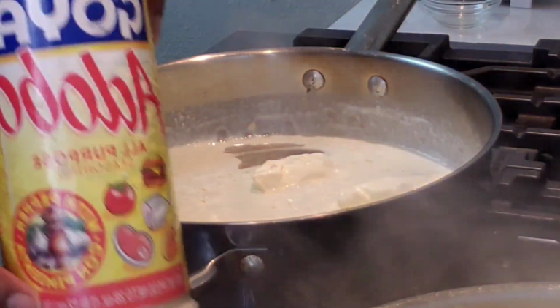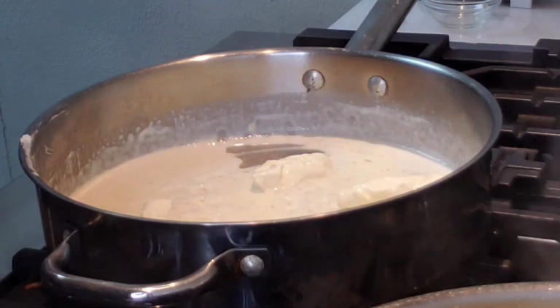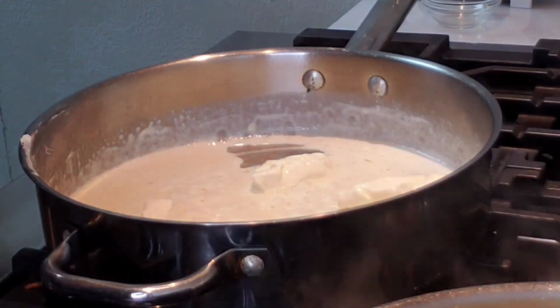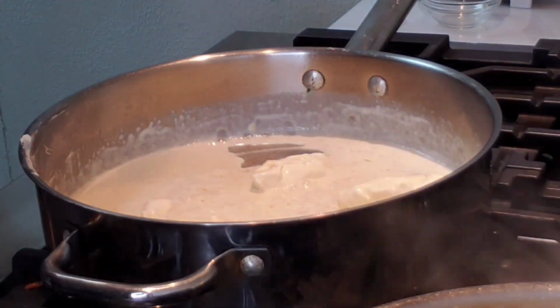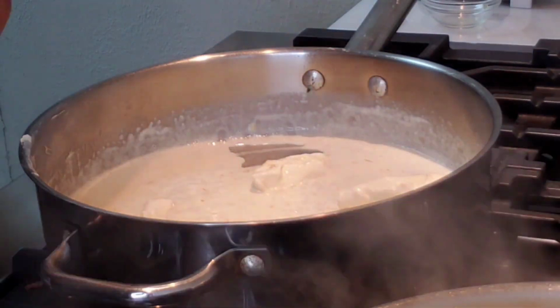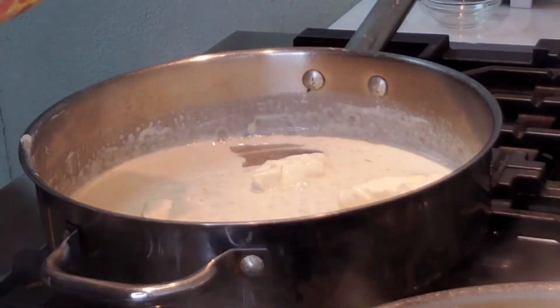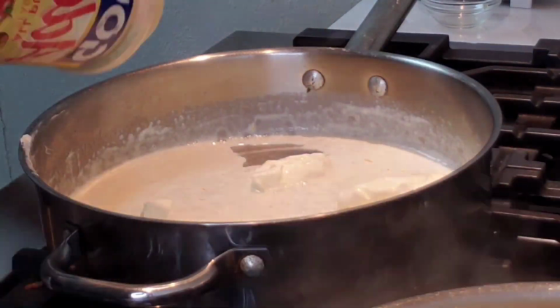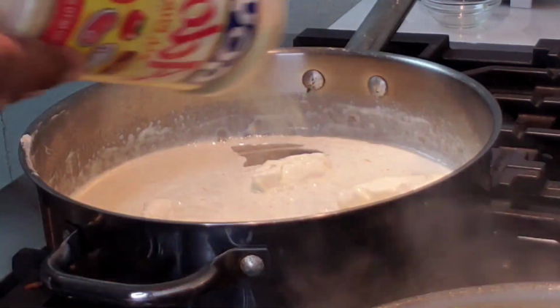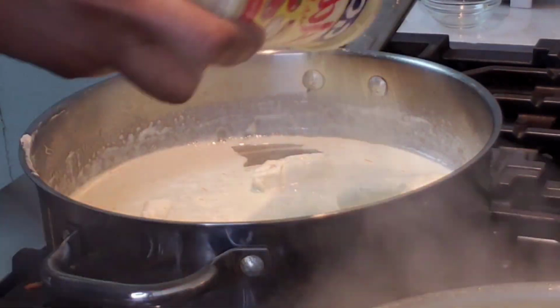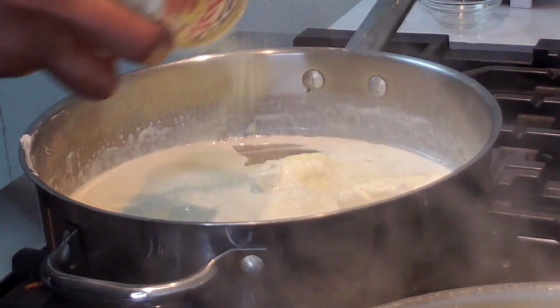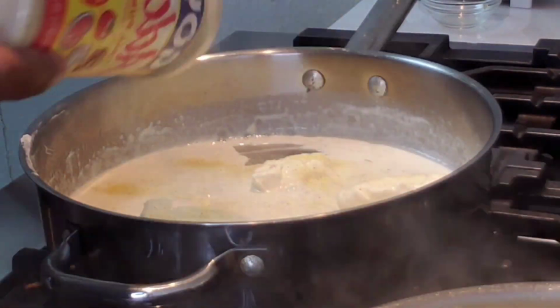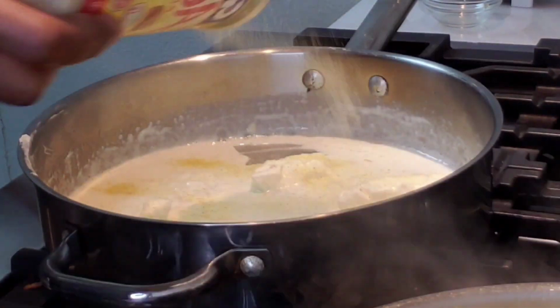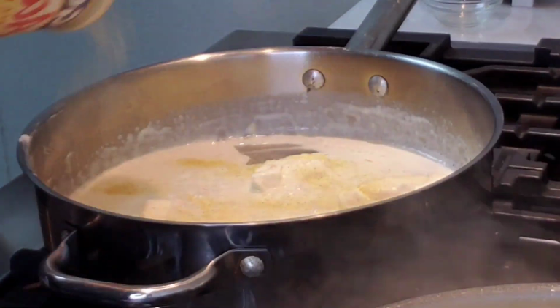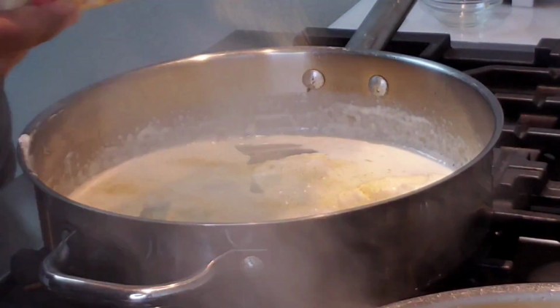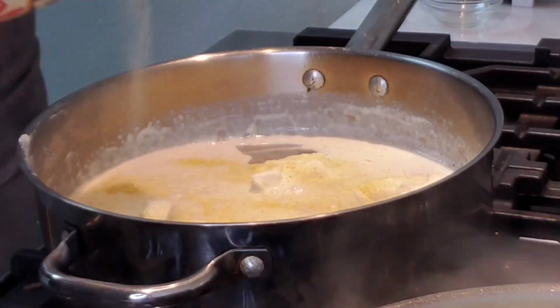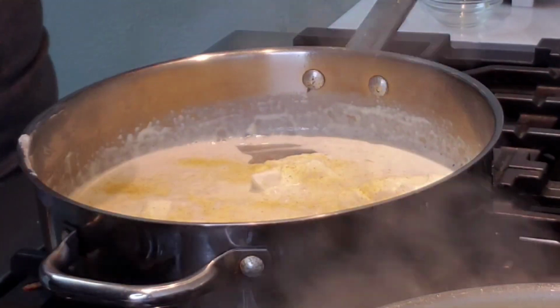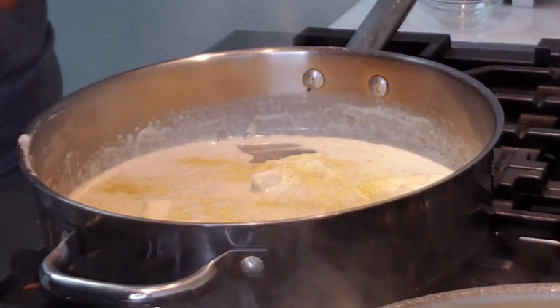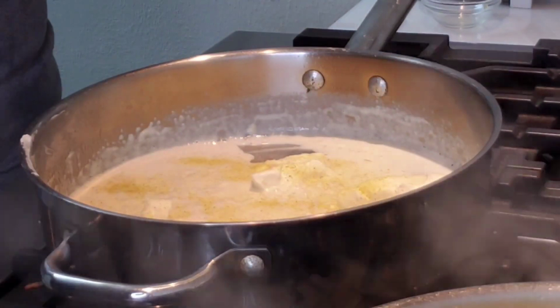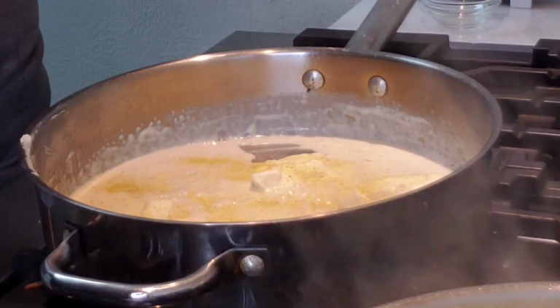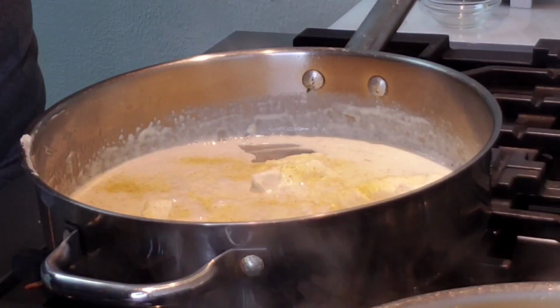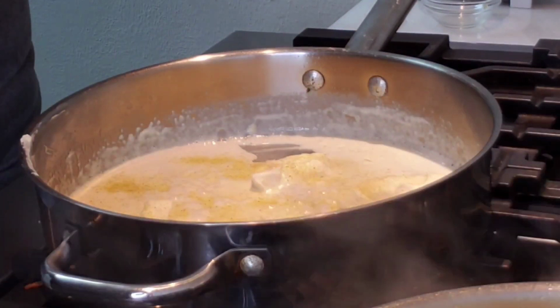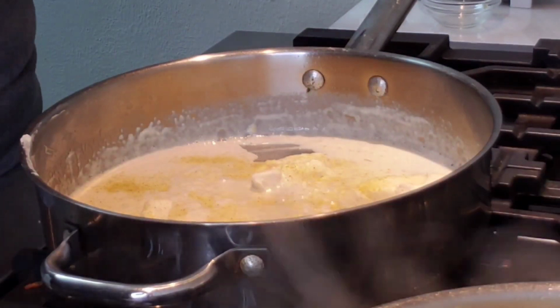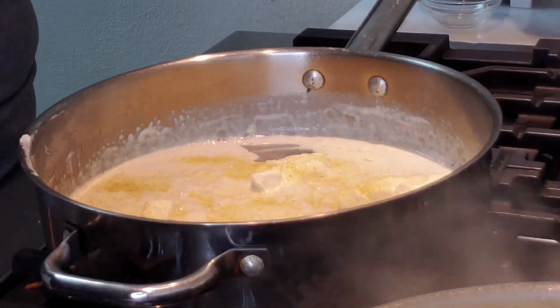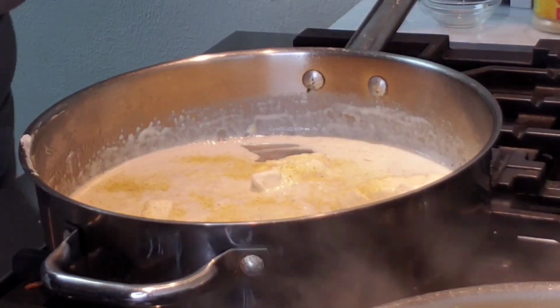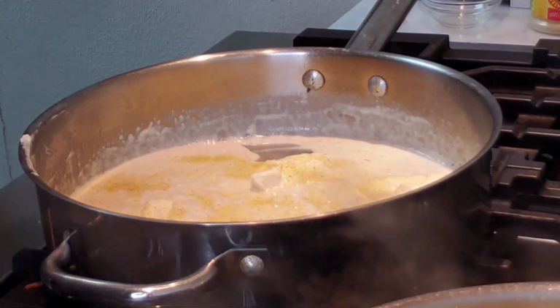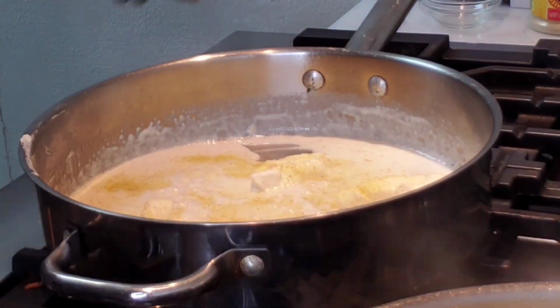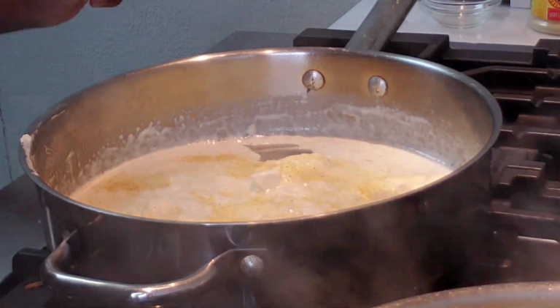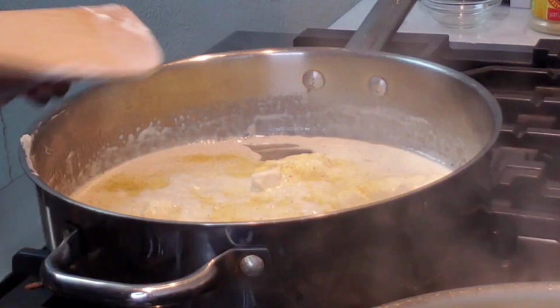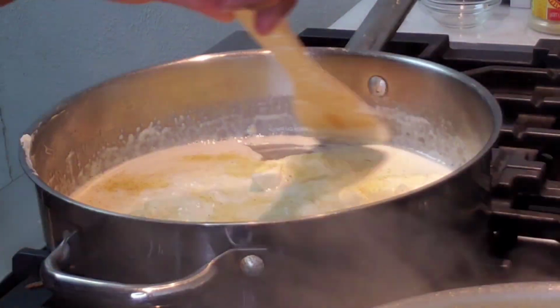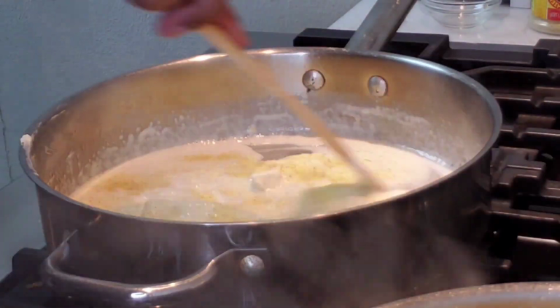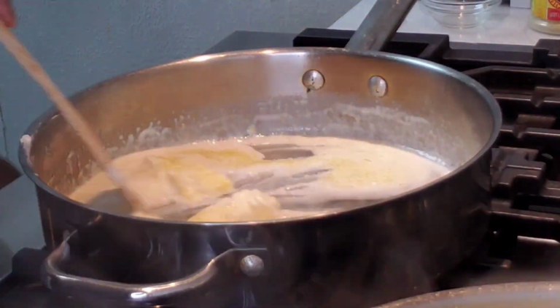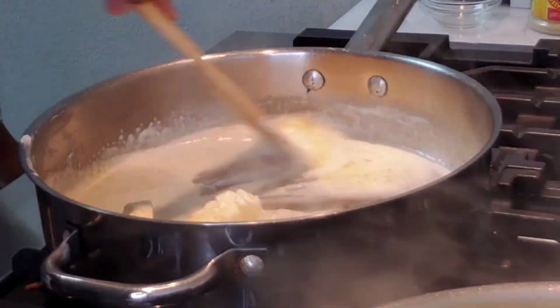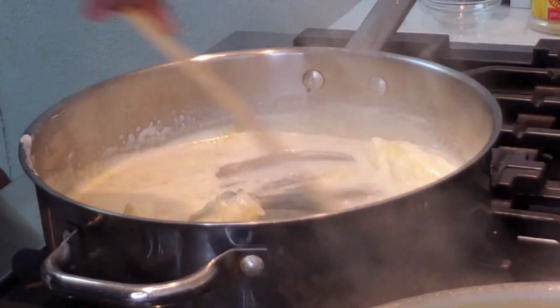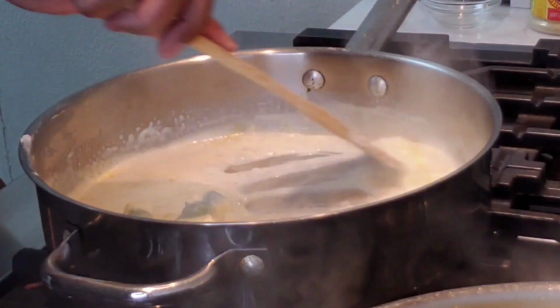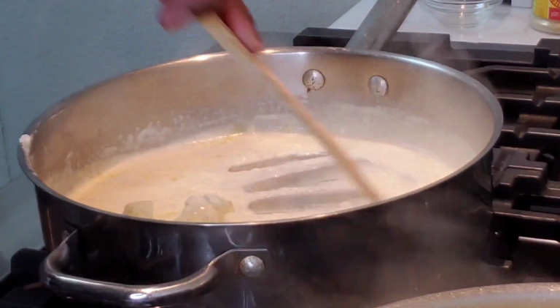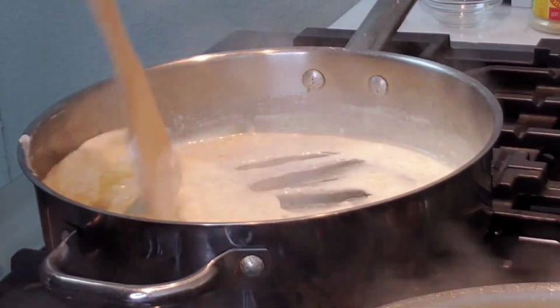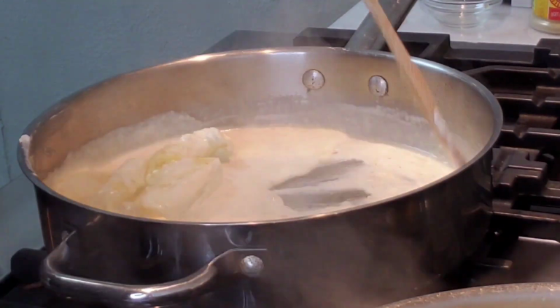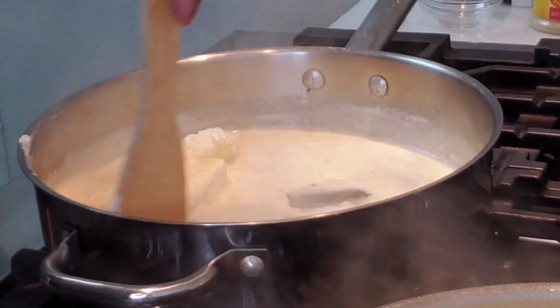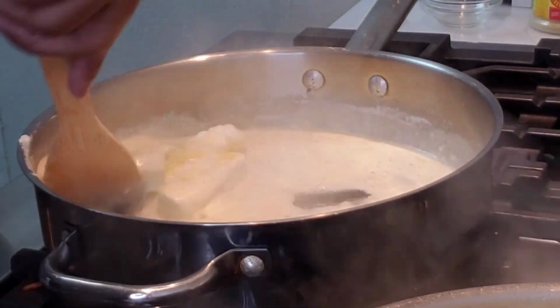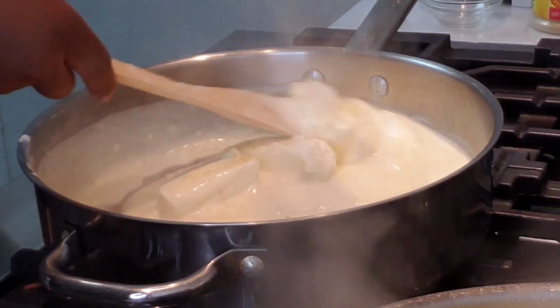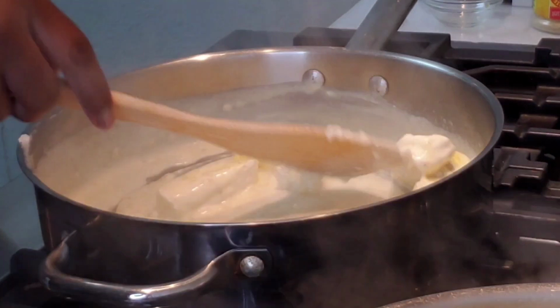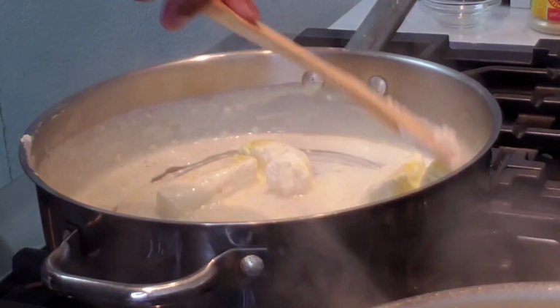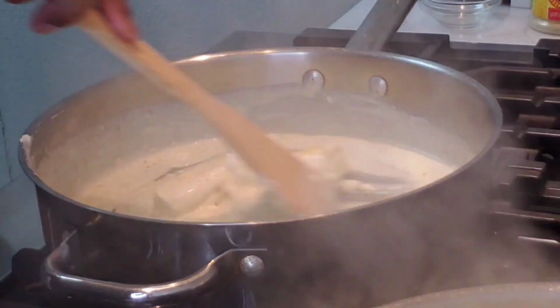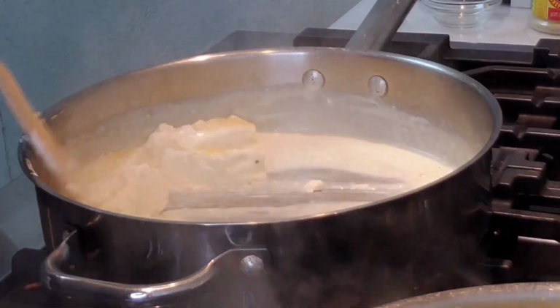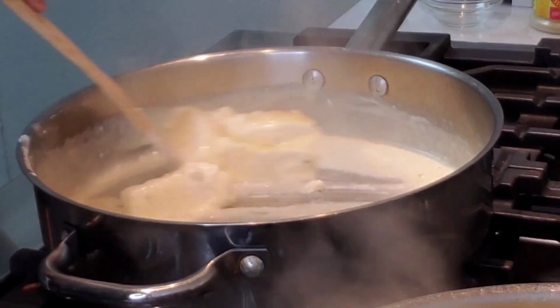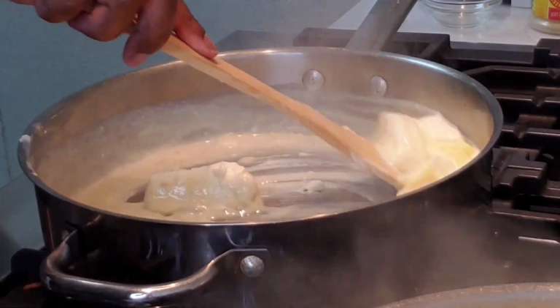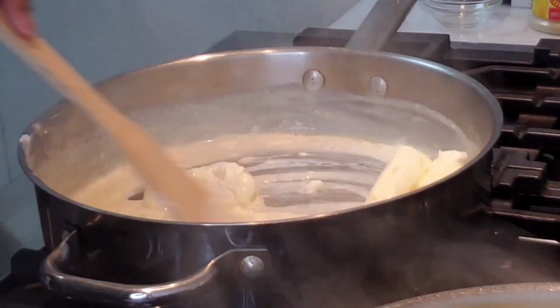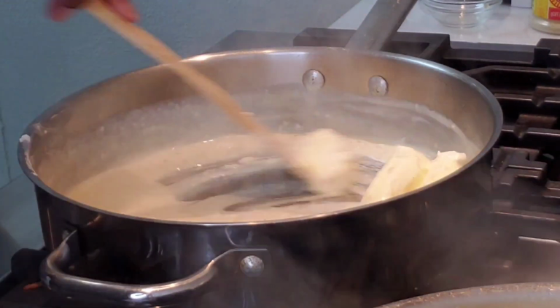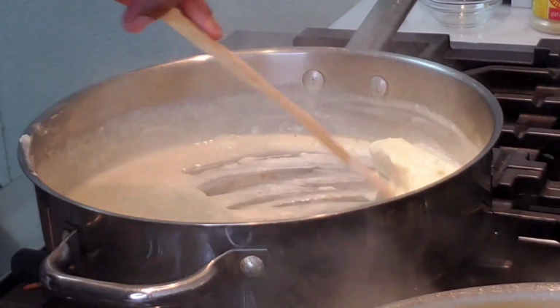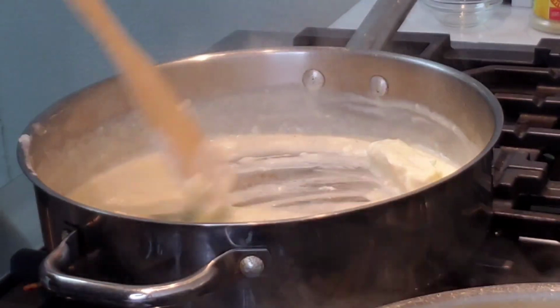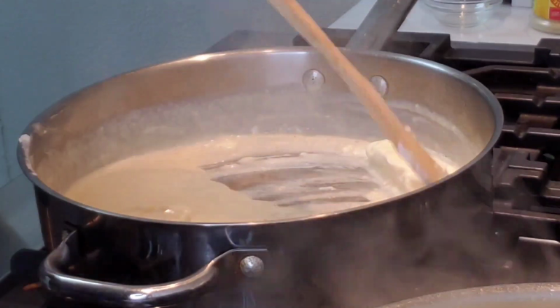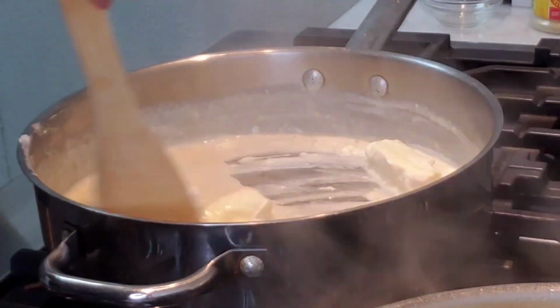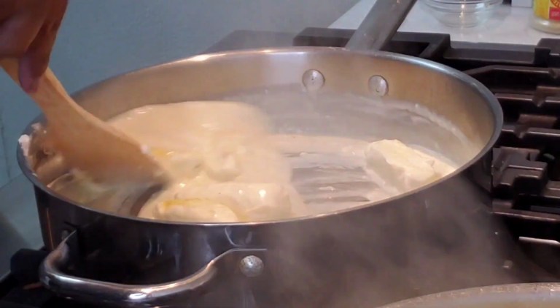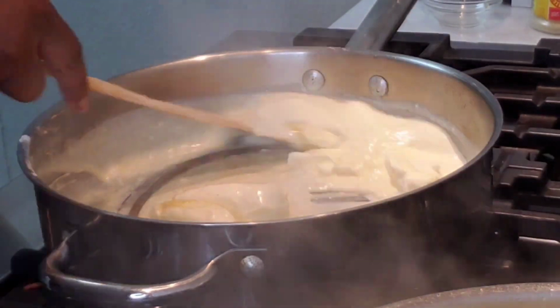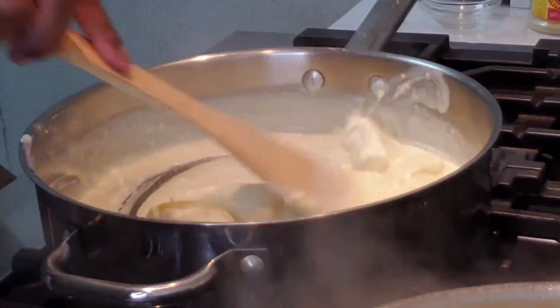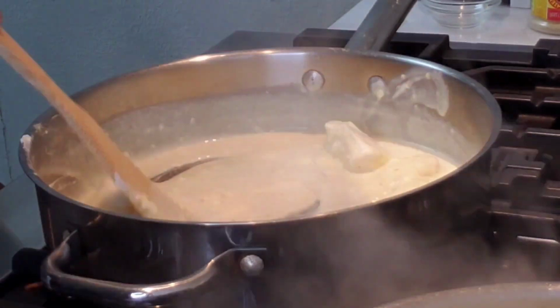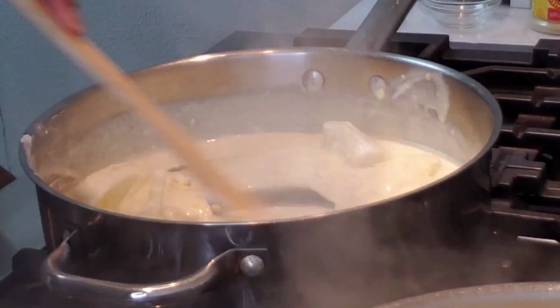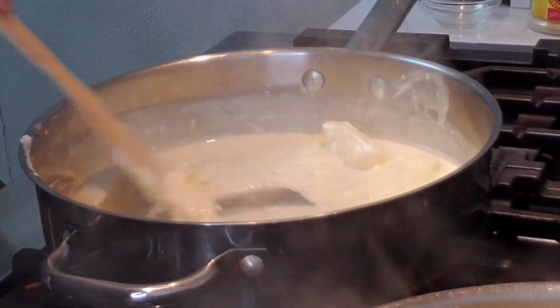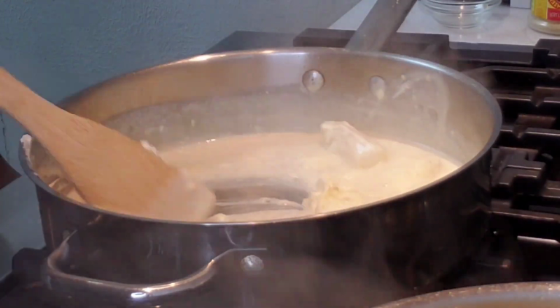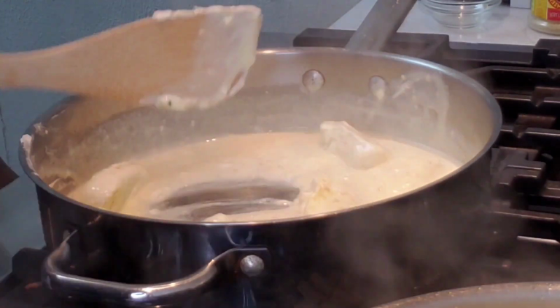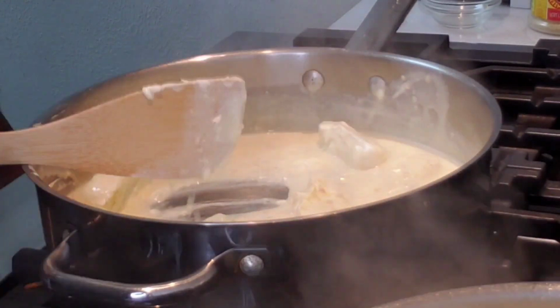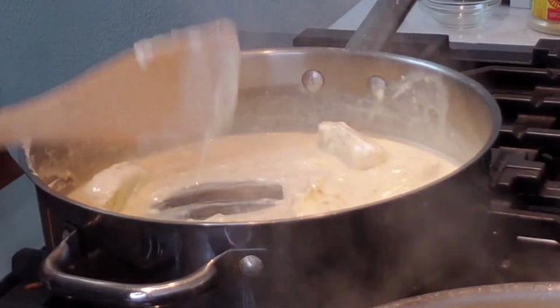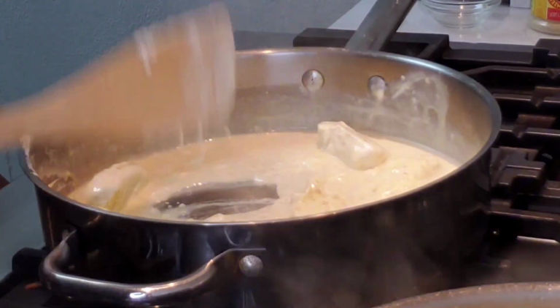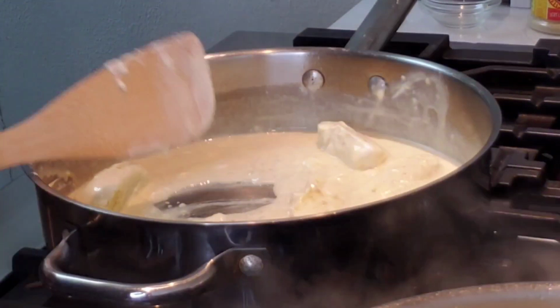I'm going in with some of my adobo seasoning, and then I'm going to go ahead and add the entire bag of spinach.